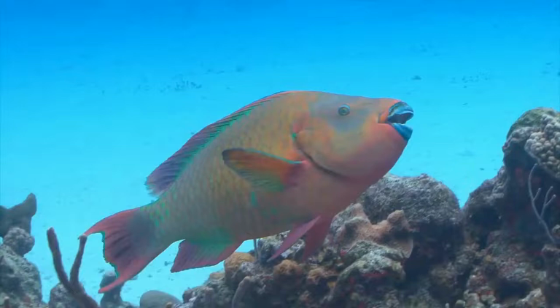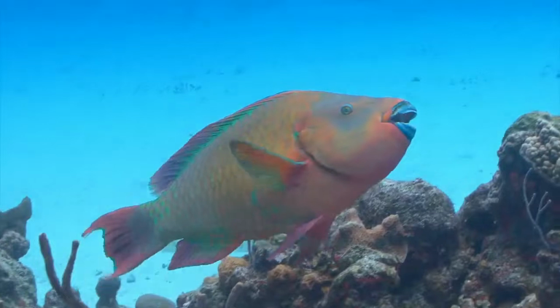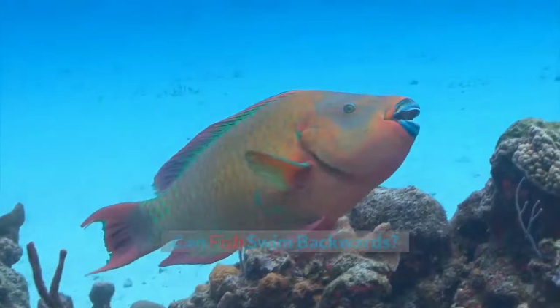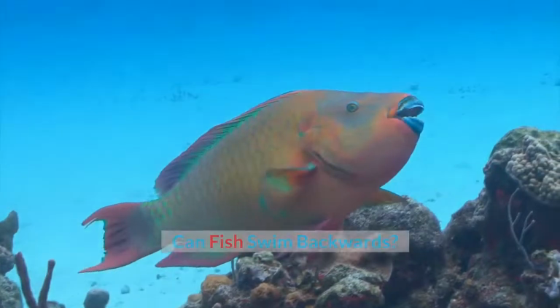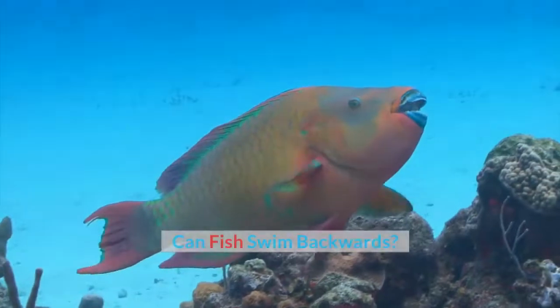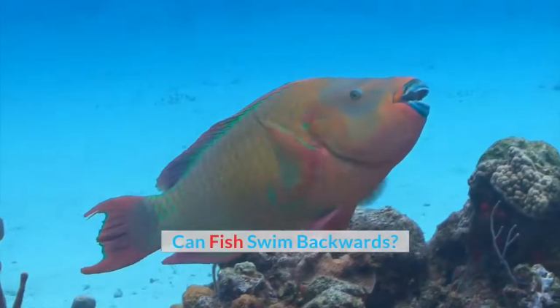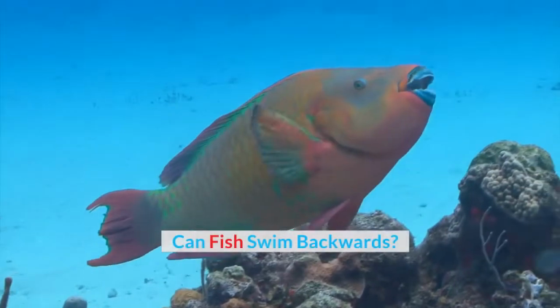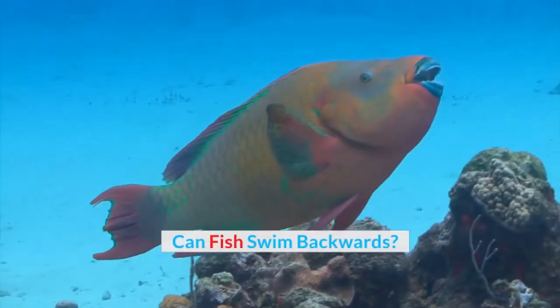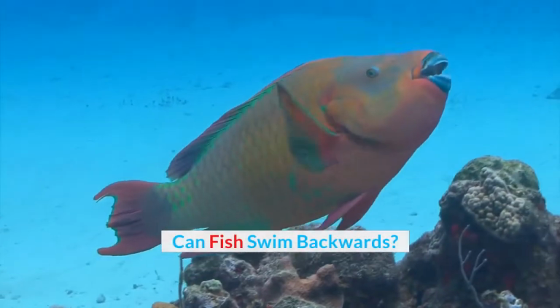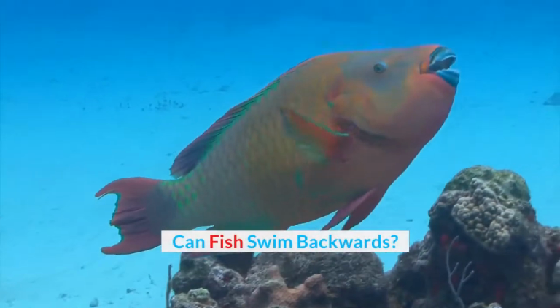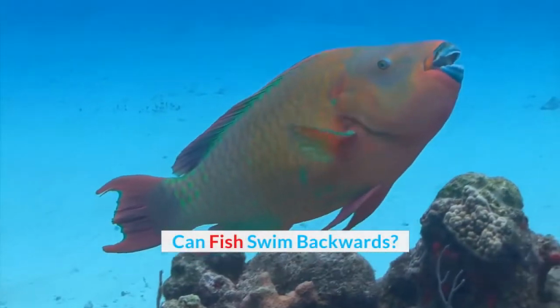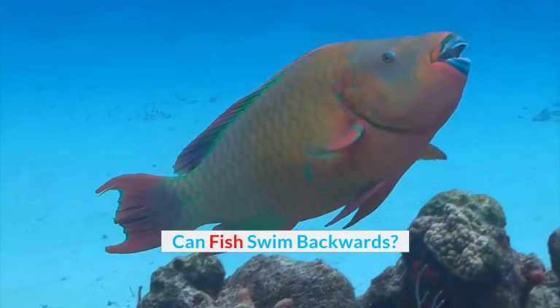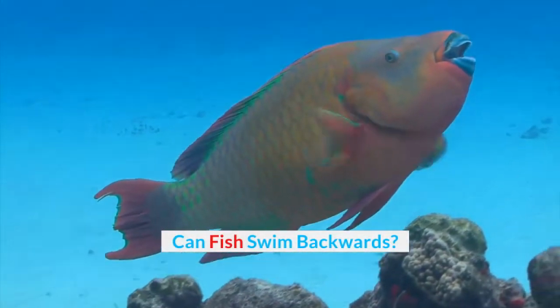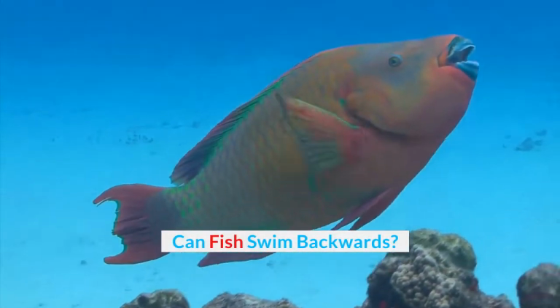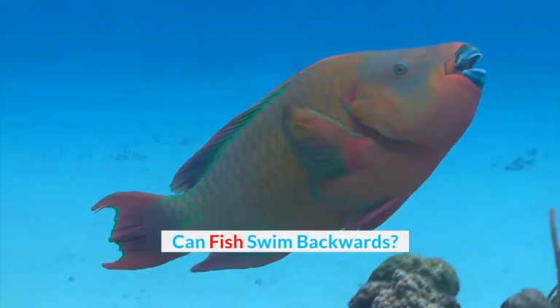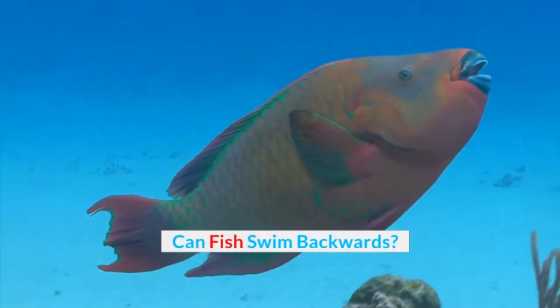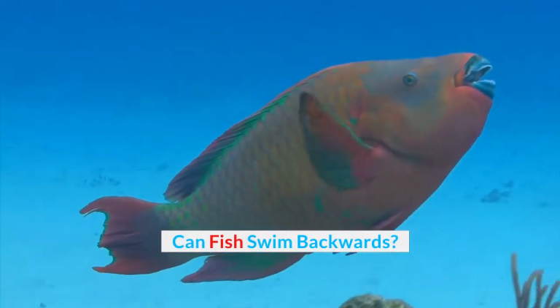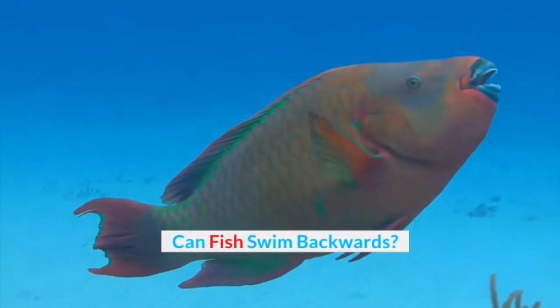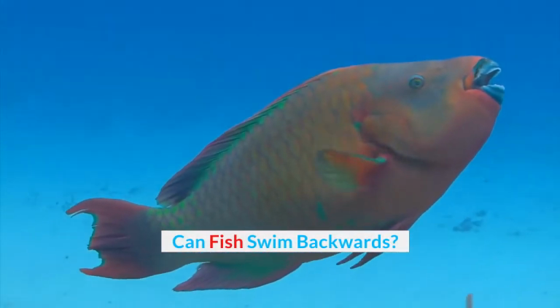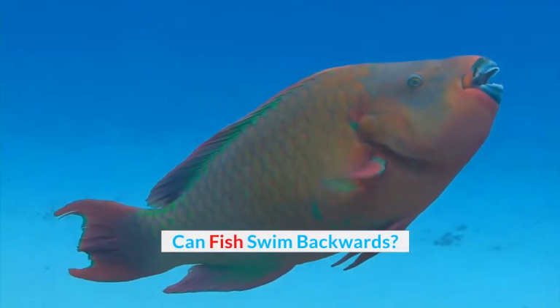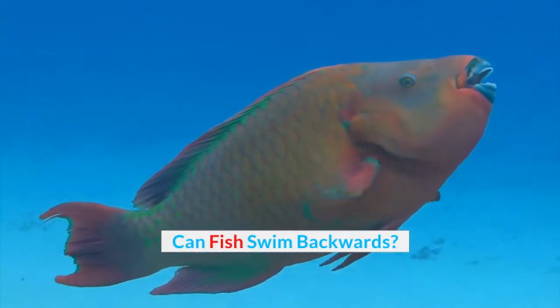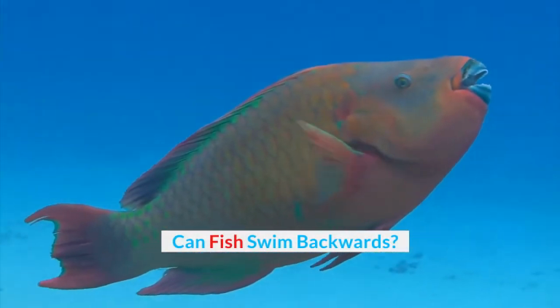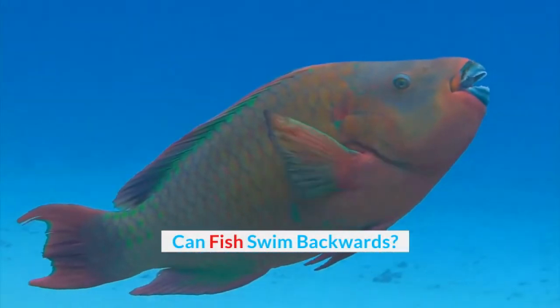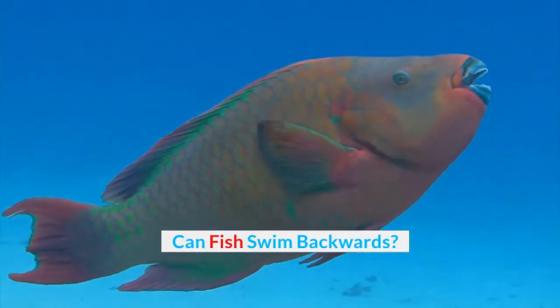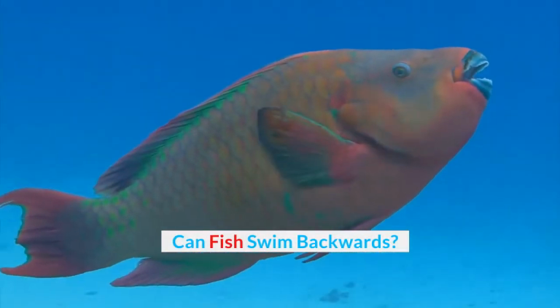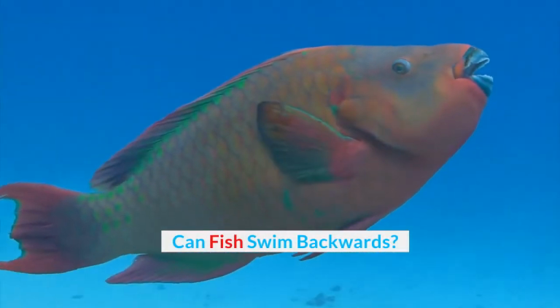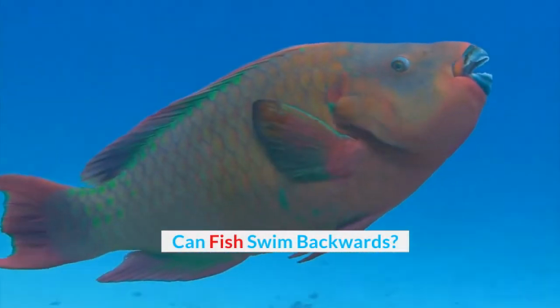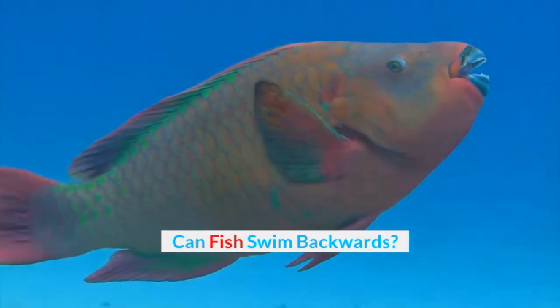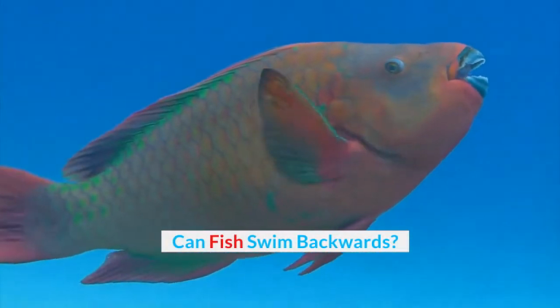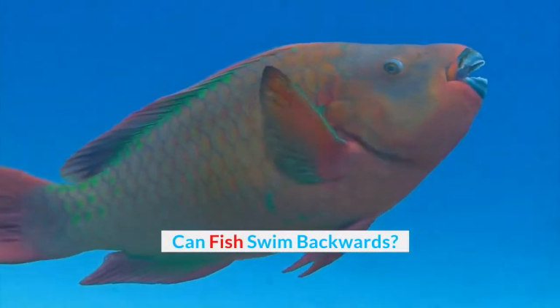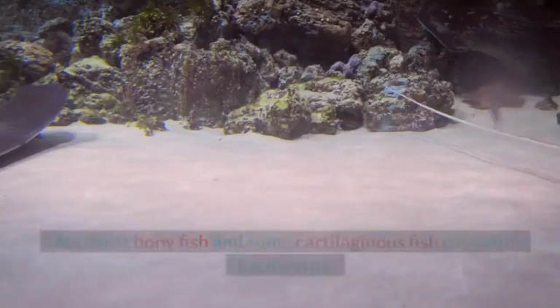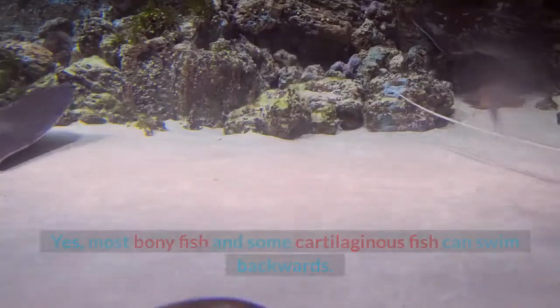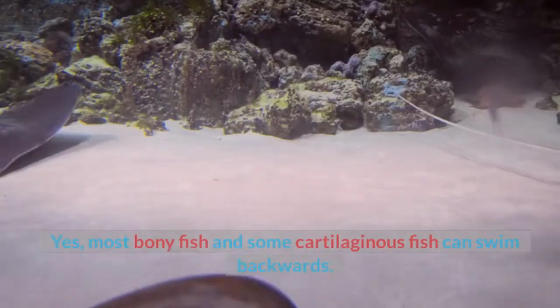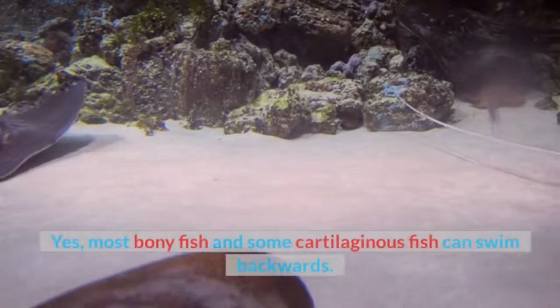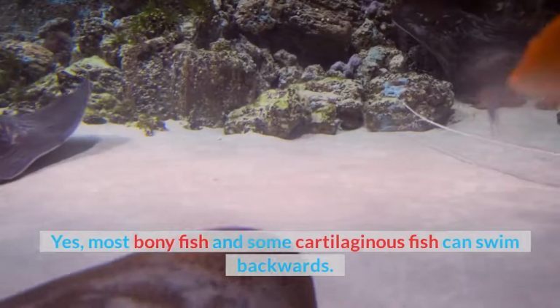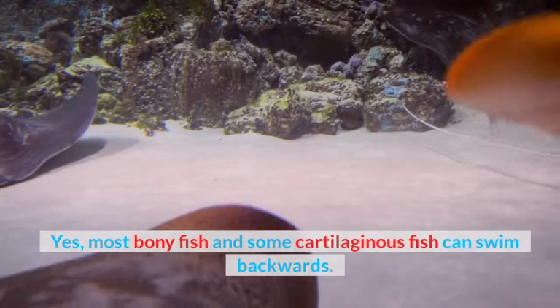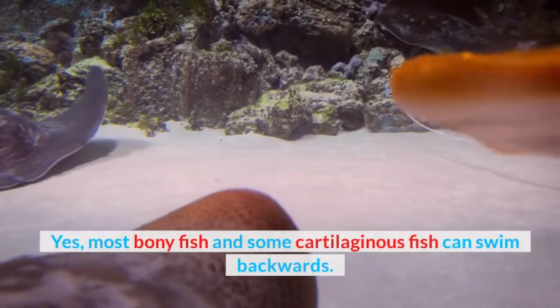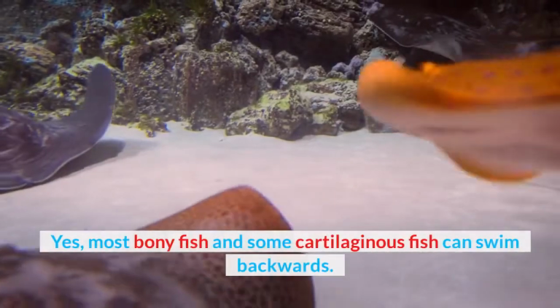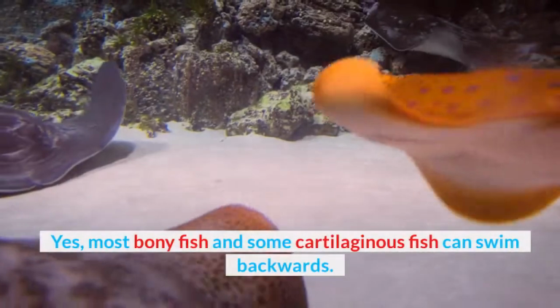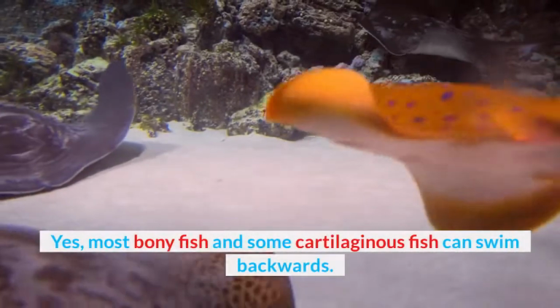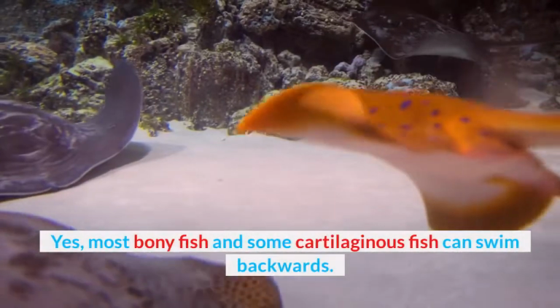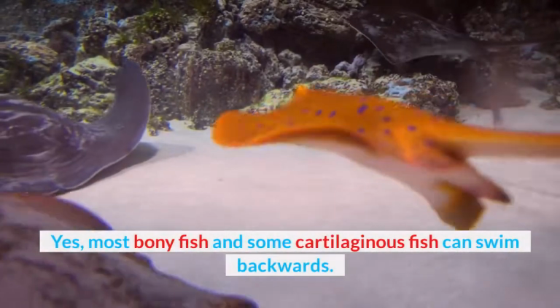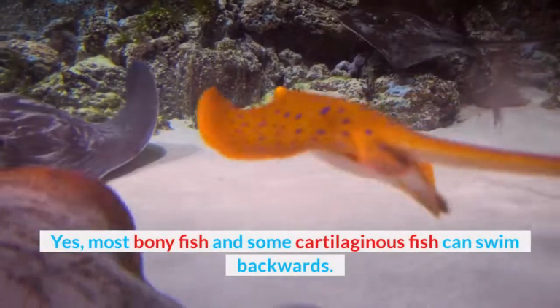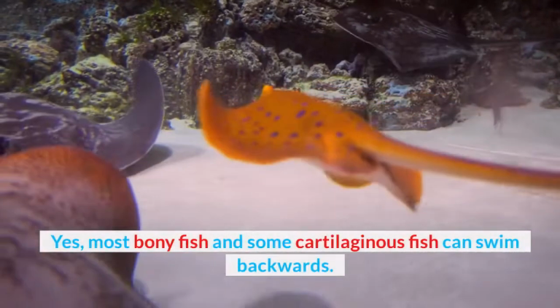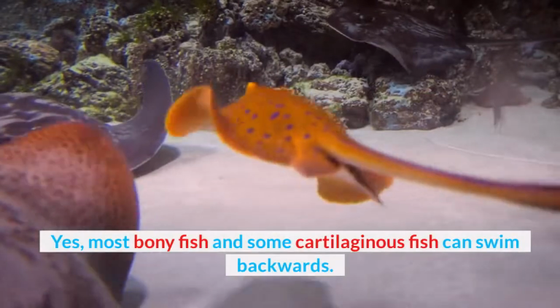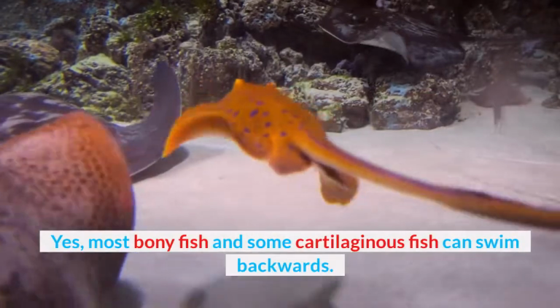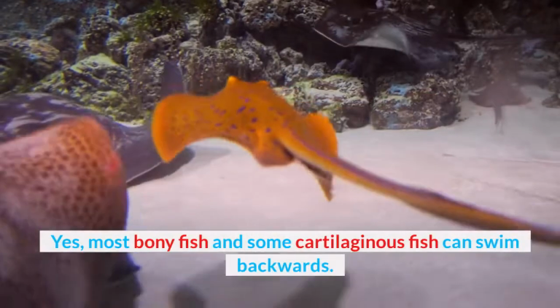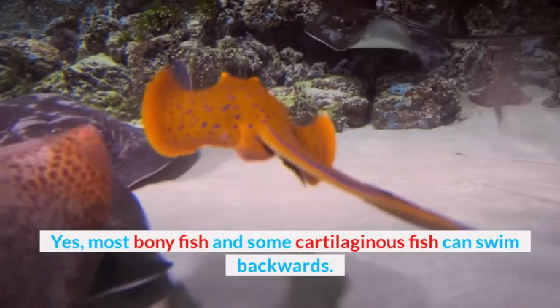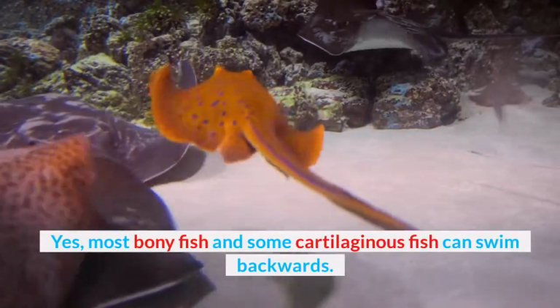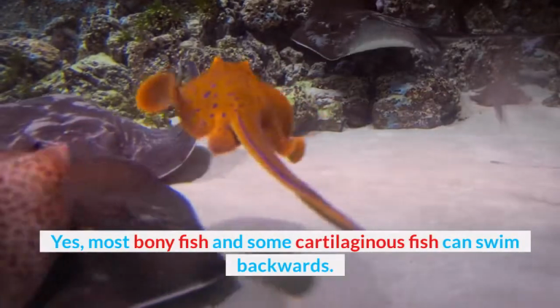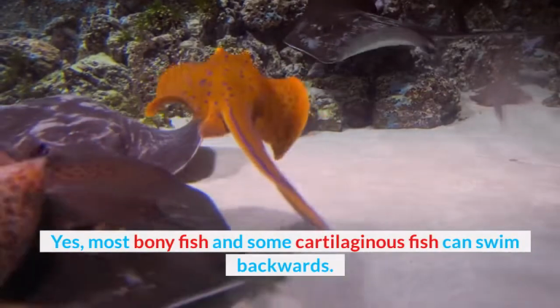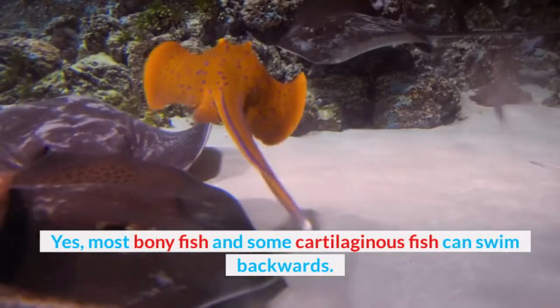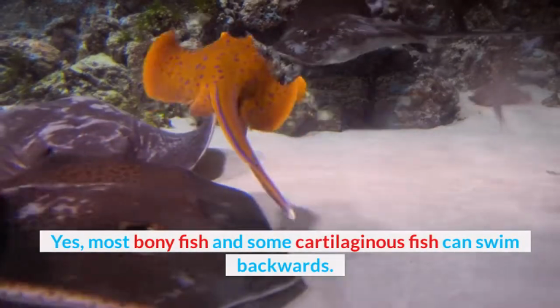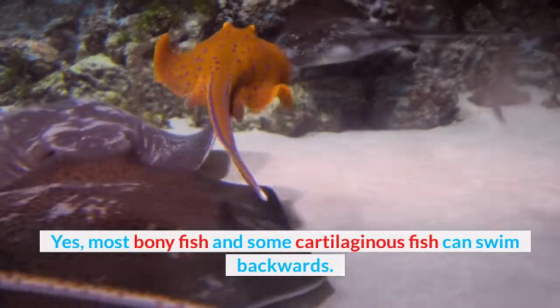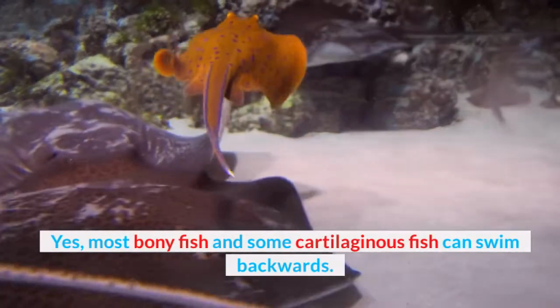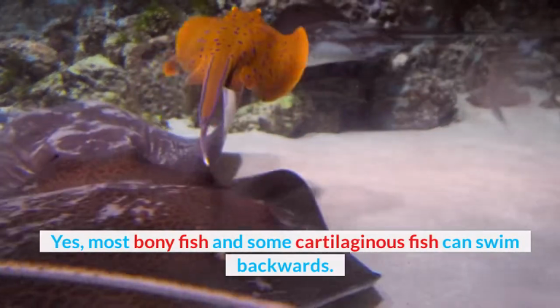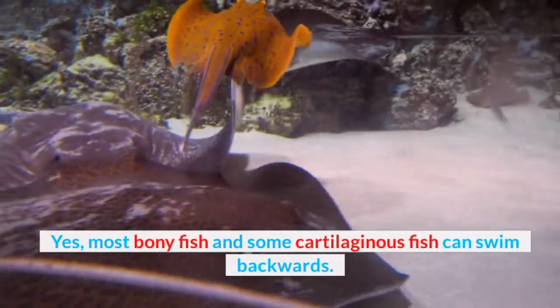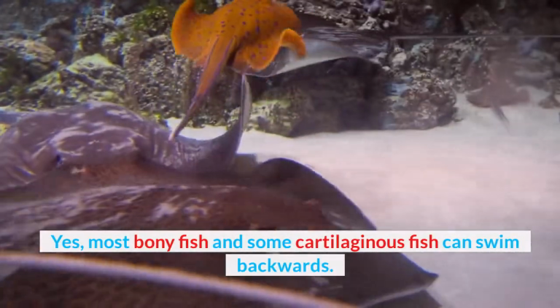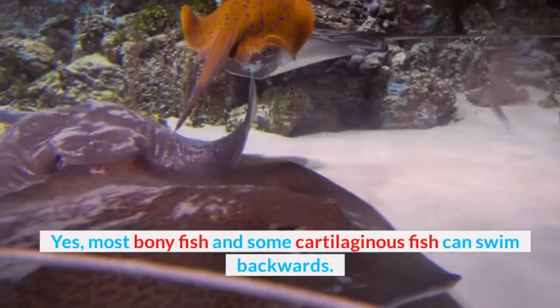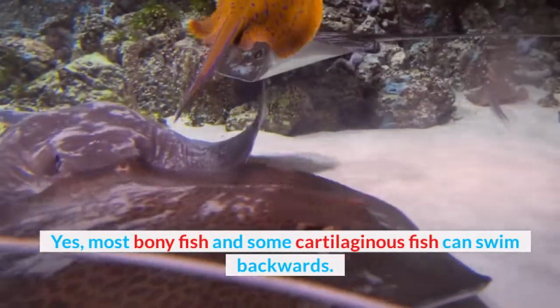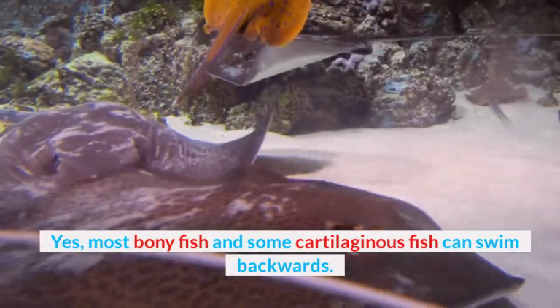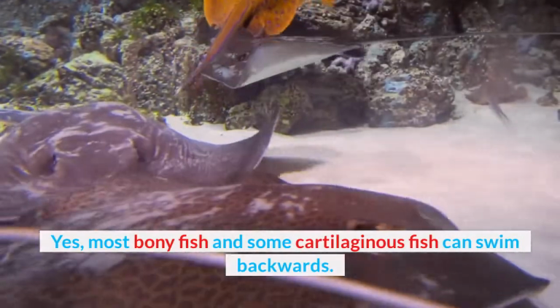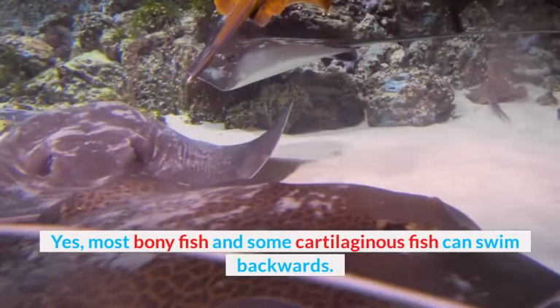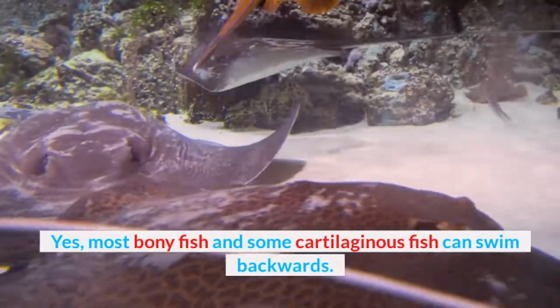Can fish swim backwards? Yes, most bony fish and some cartilaginous fish can swim backwards.